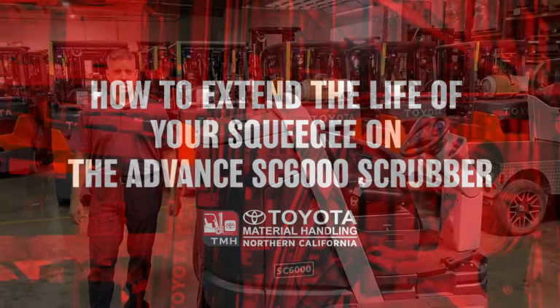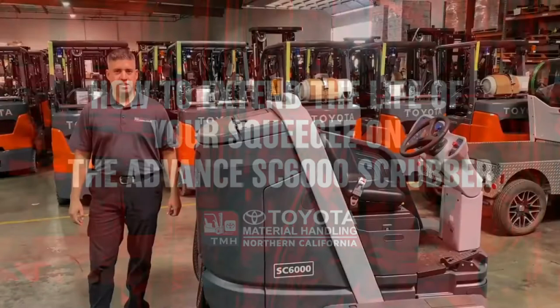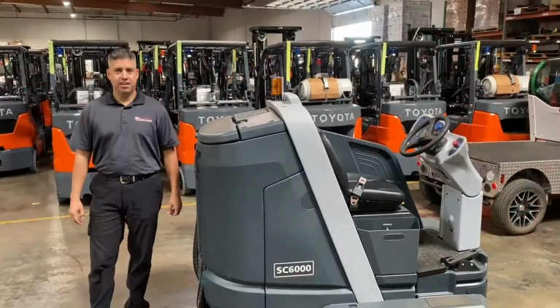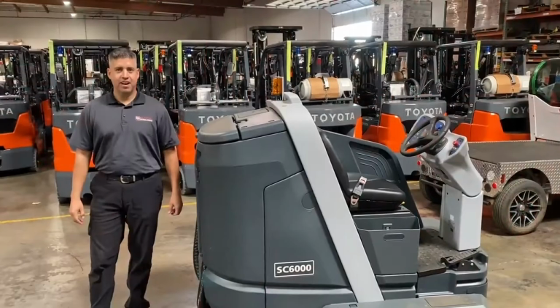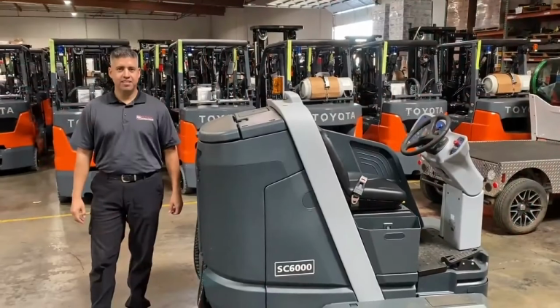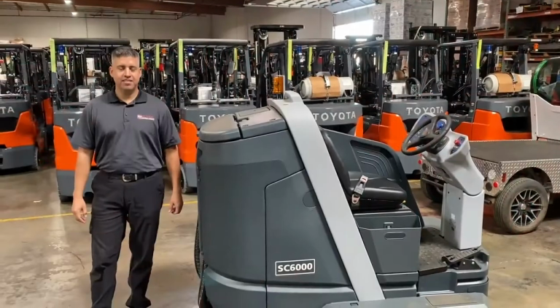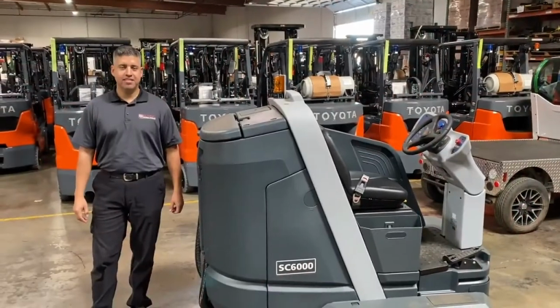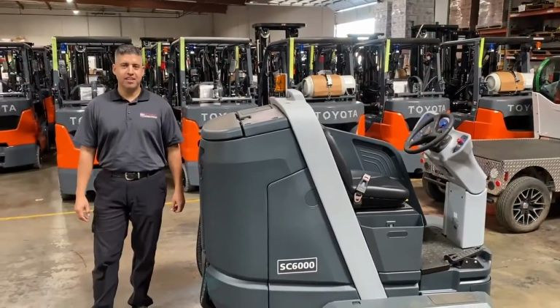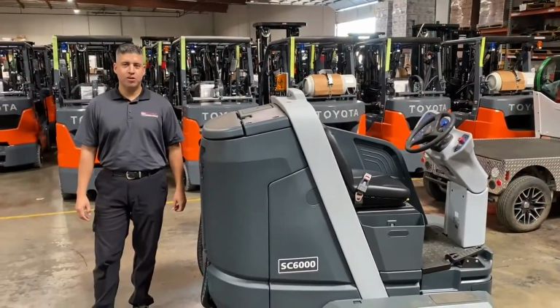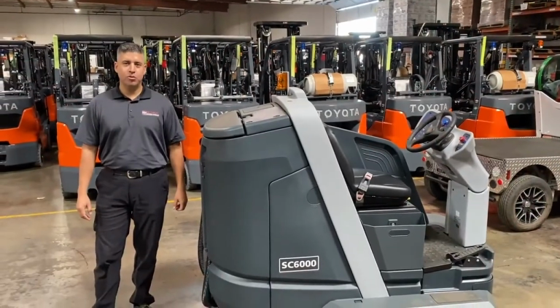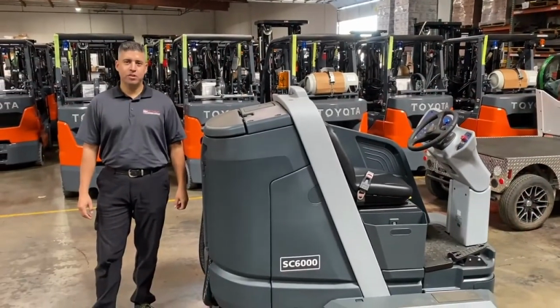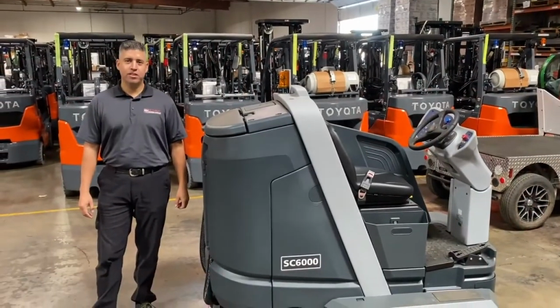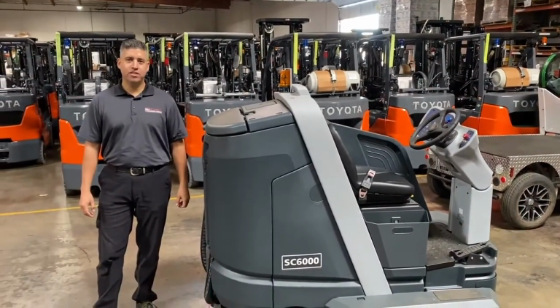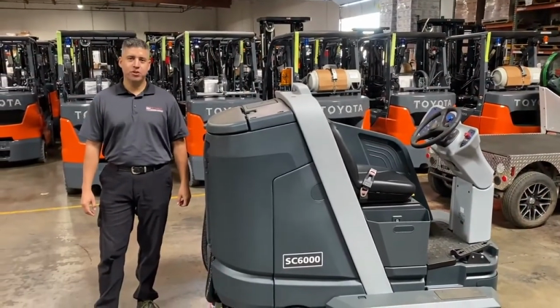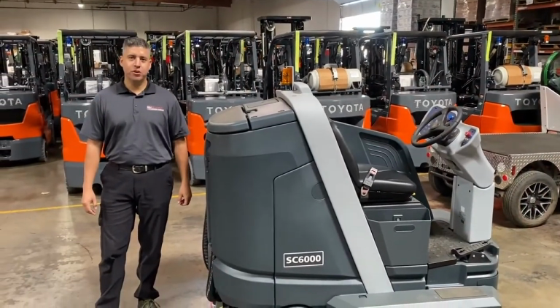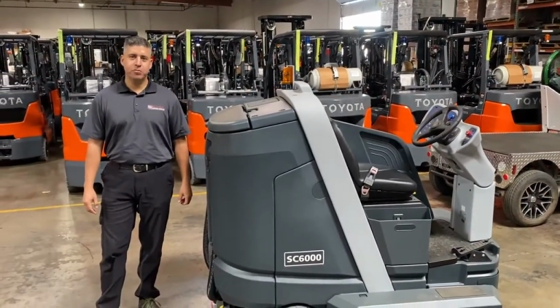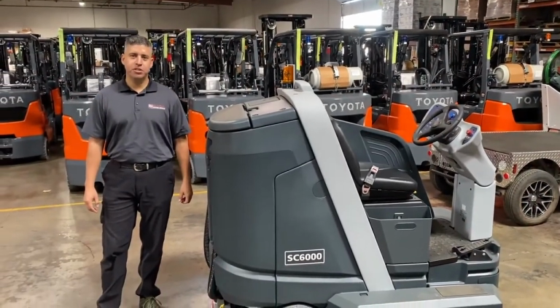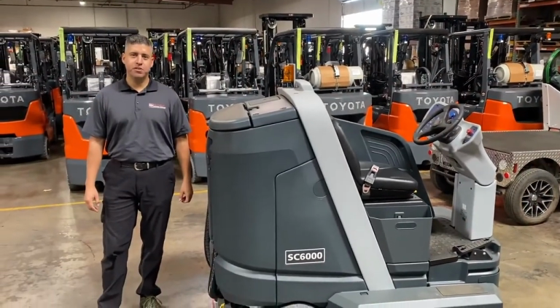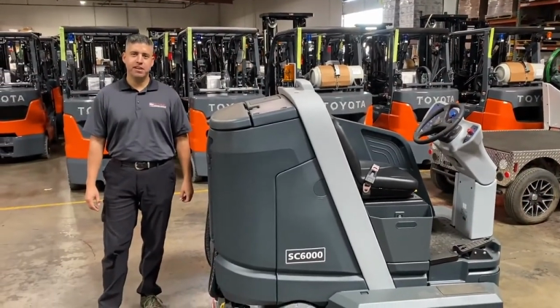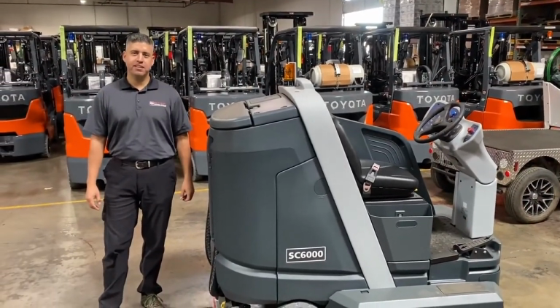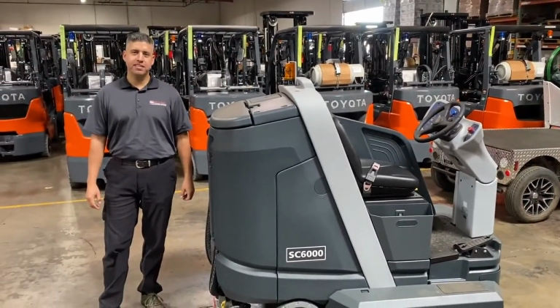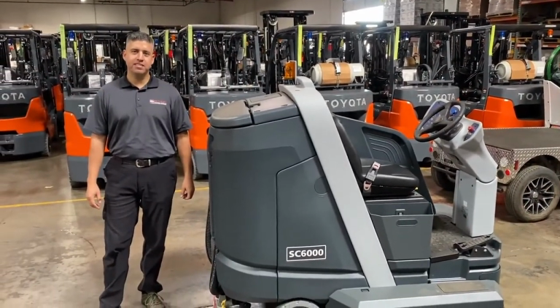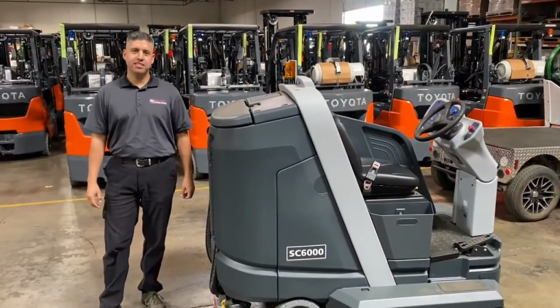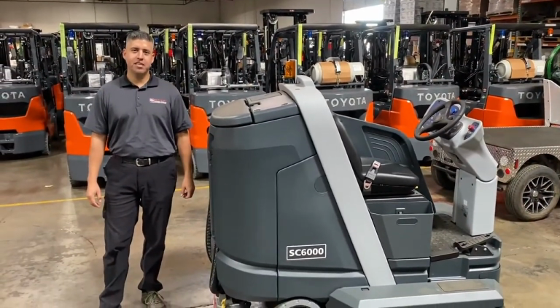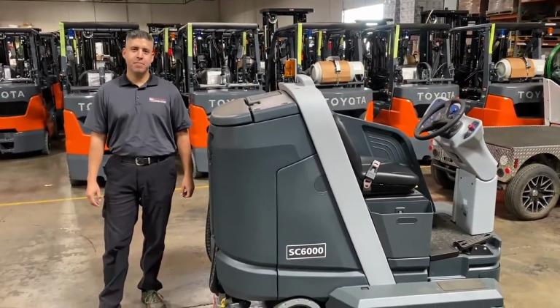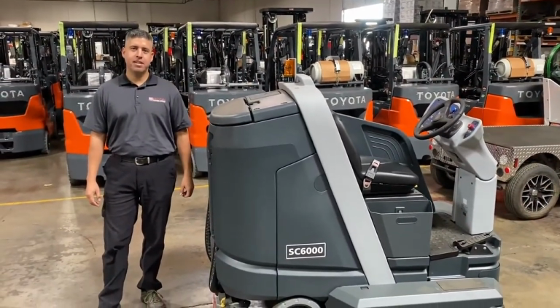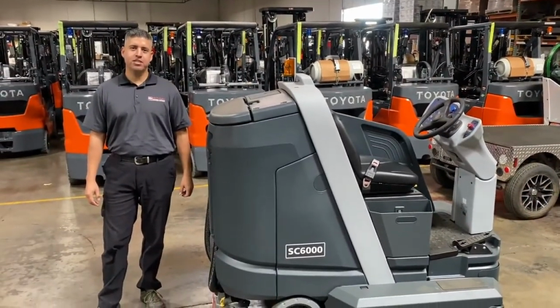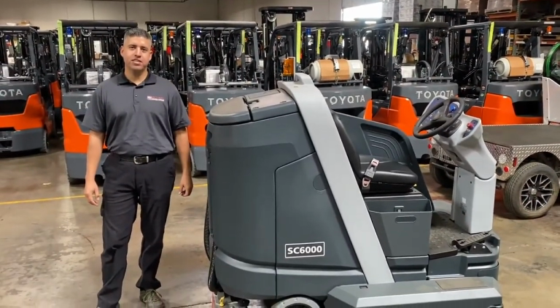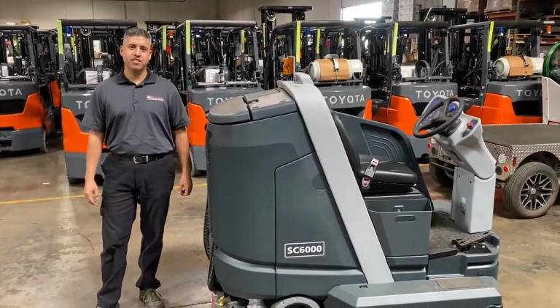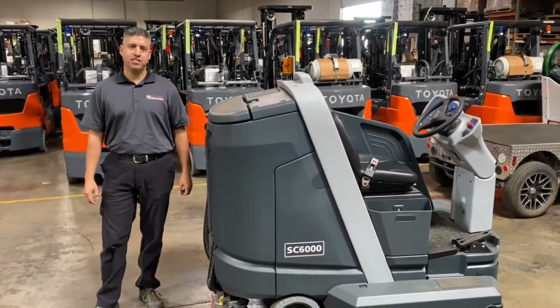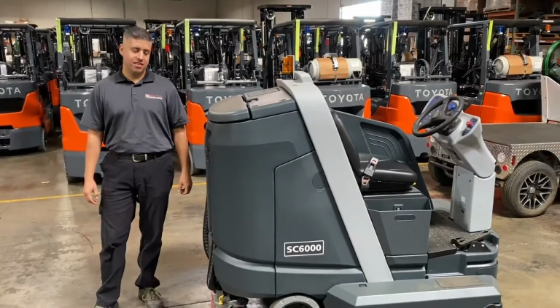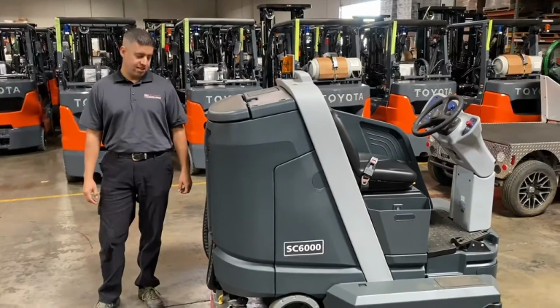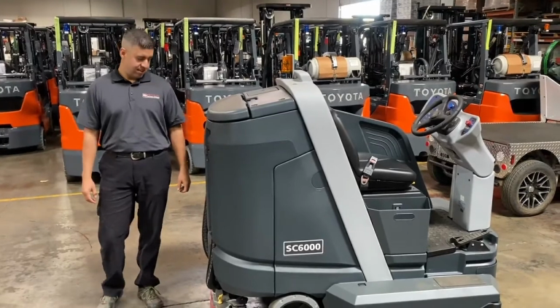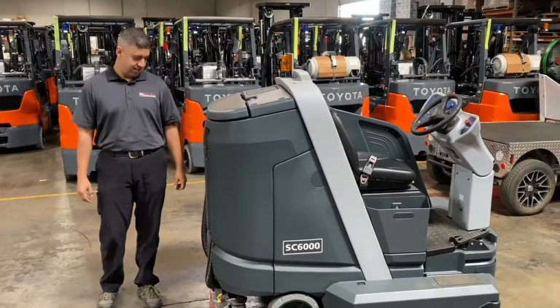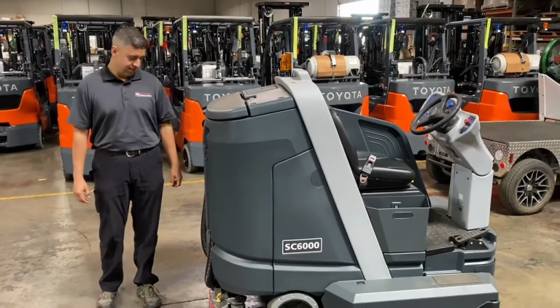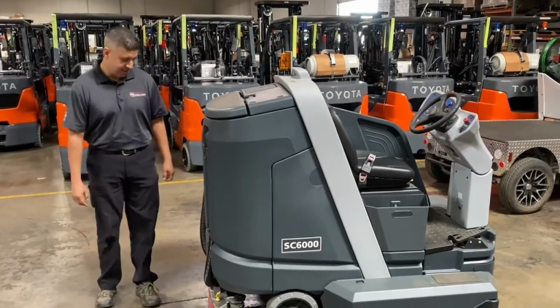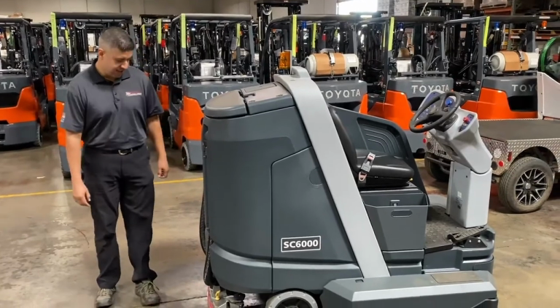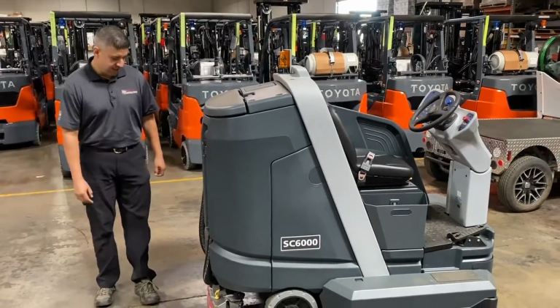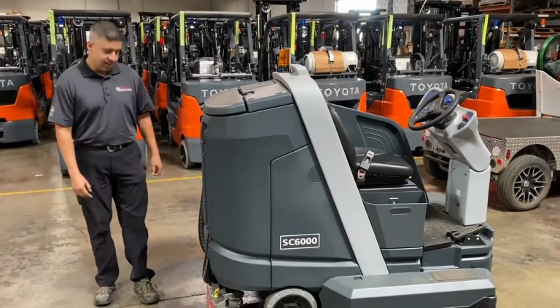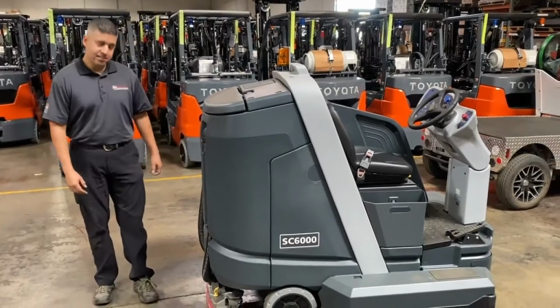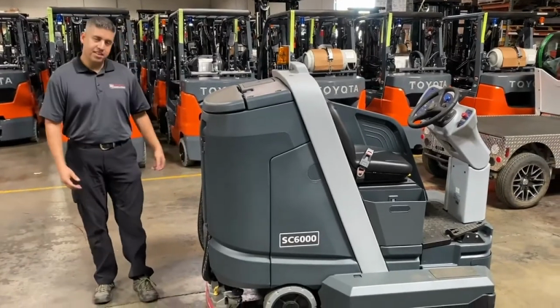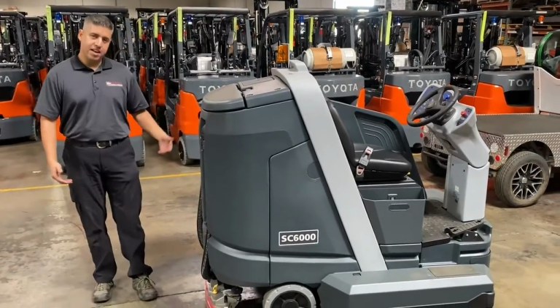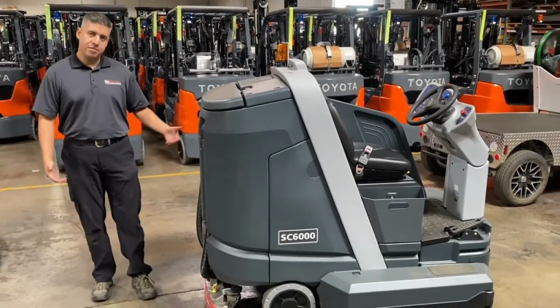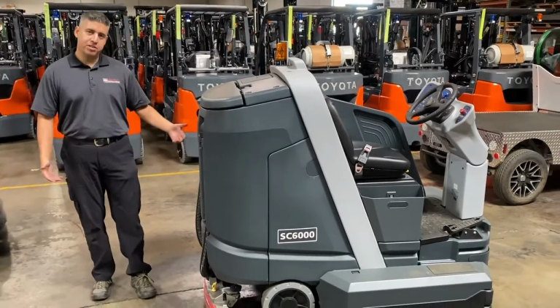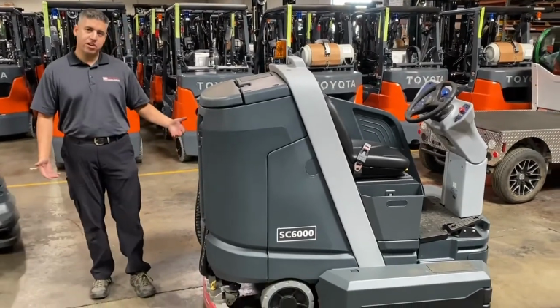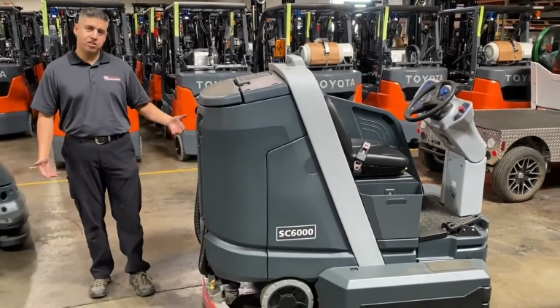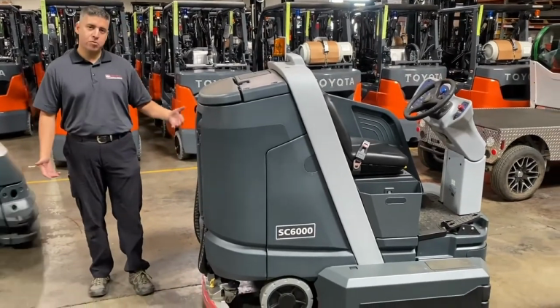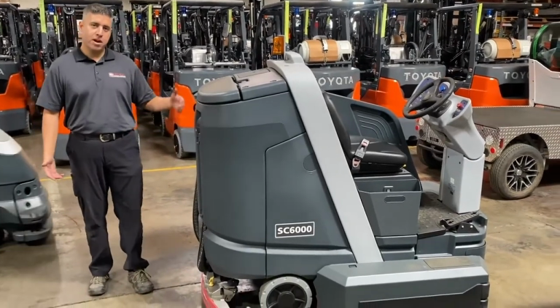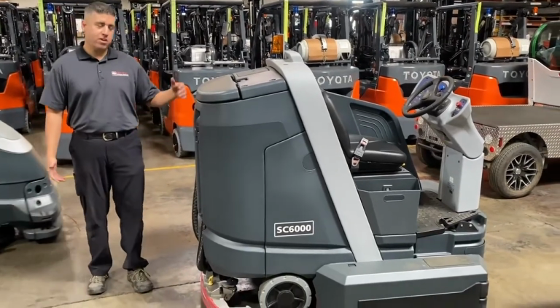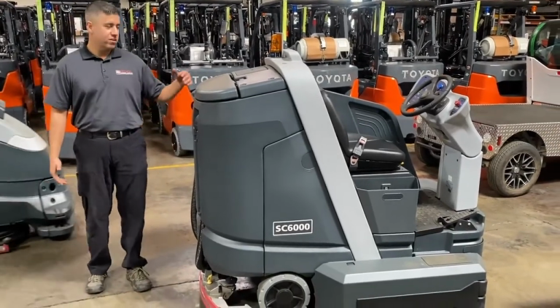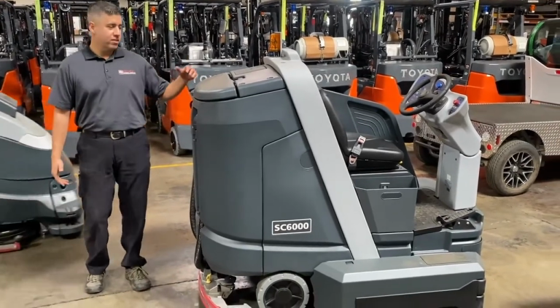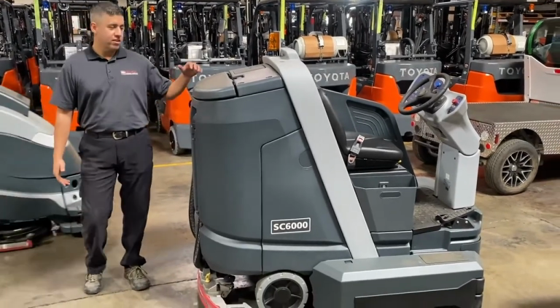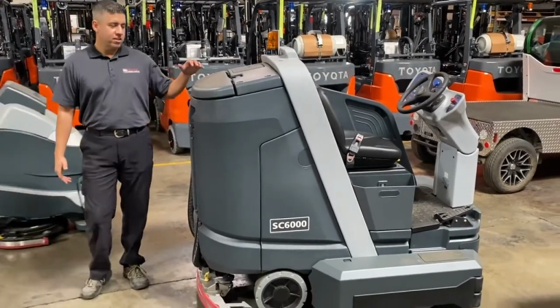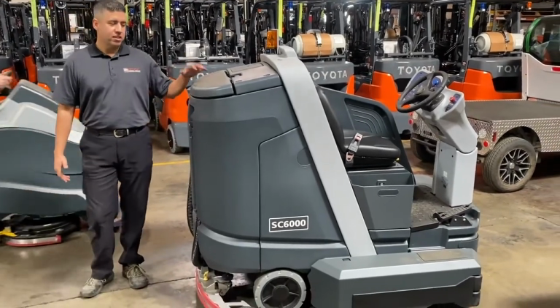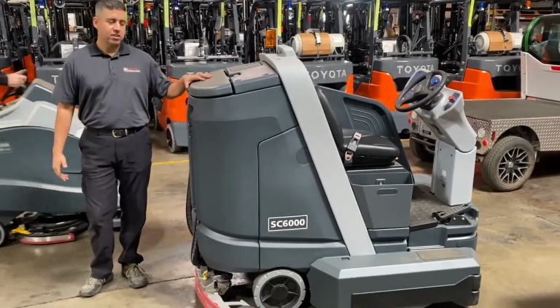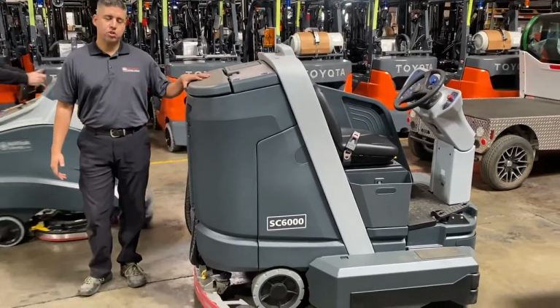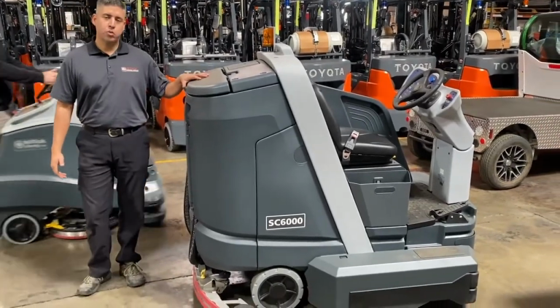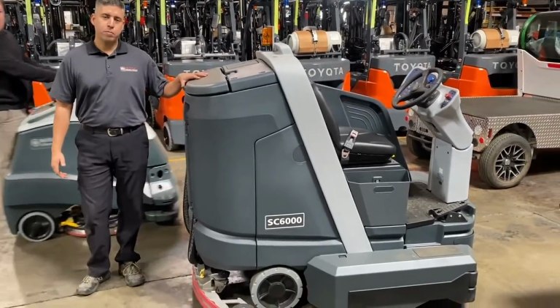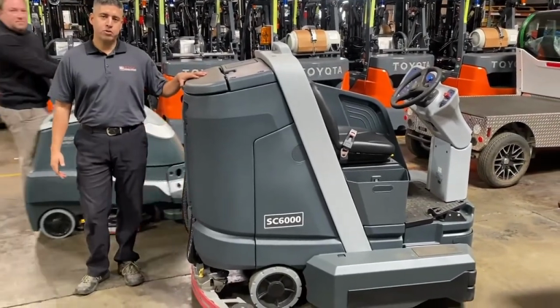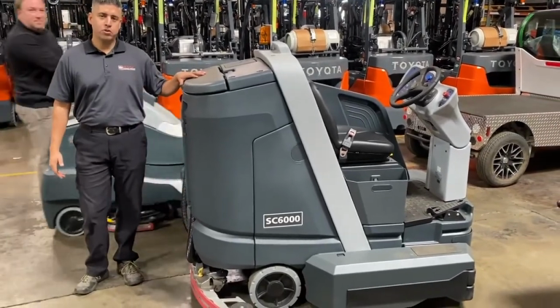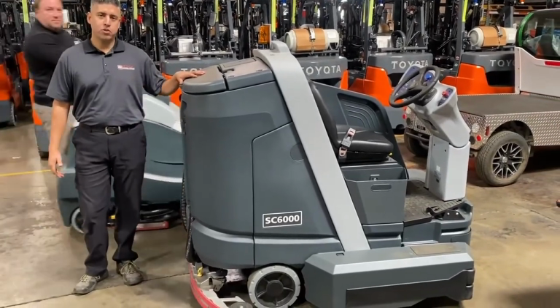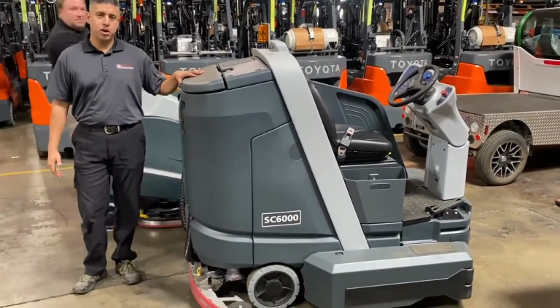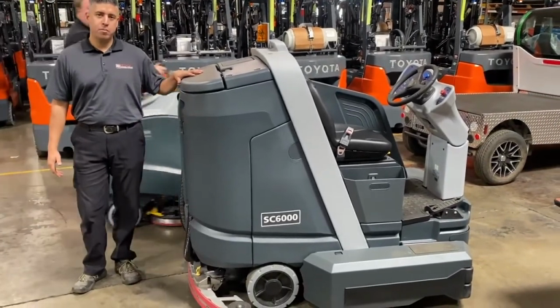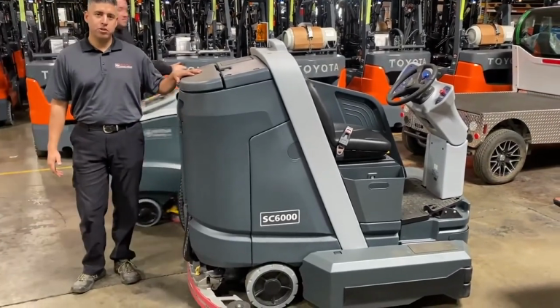Hi, this is Salo with Toyota Material Handling, TMHNC. Today I'm going to talk to you about sweepers and scrubbers.